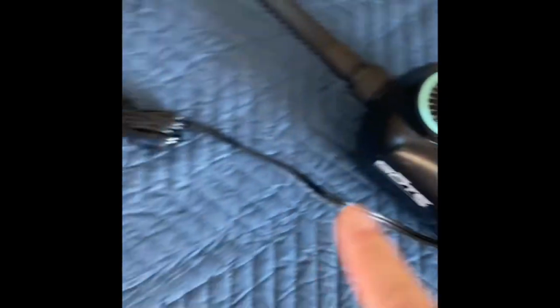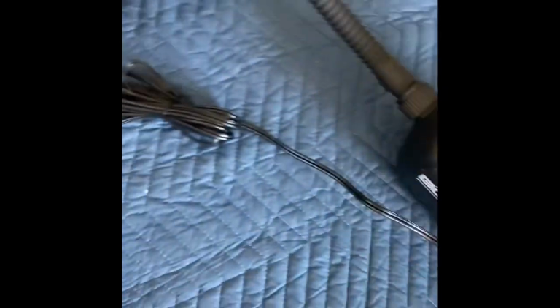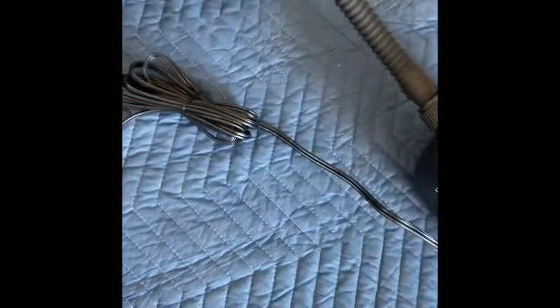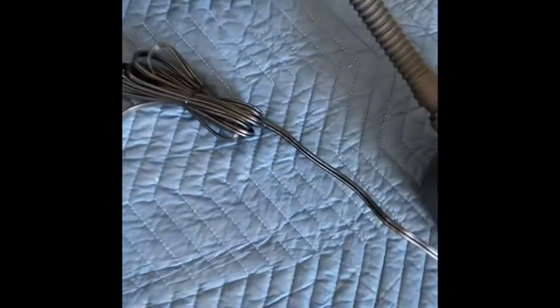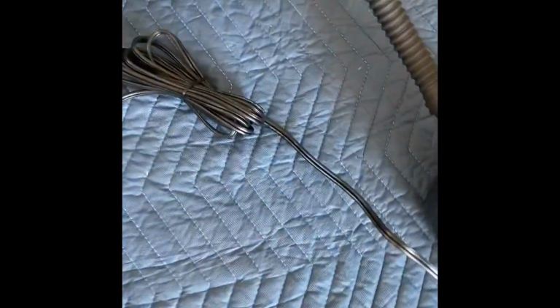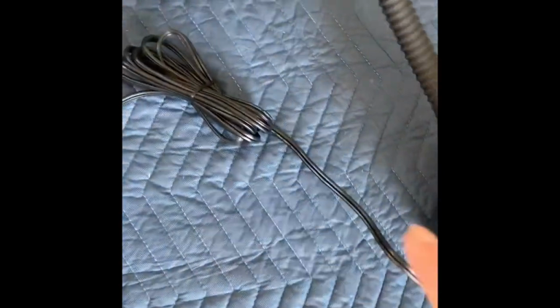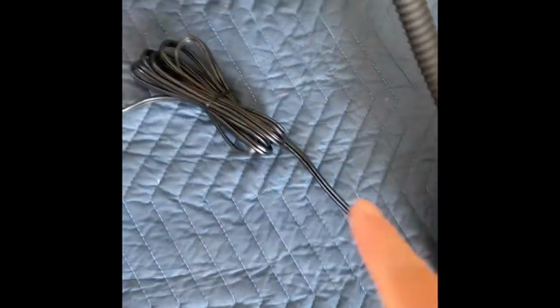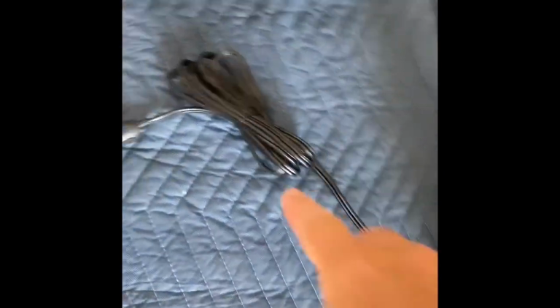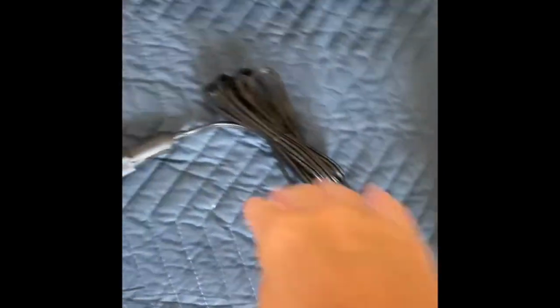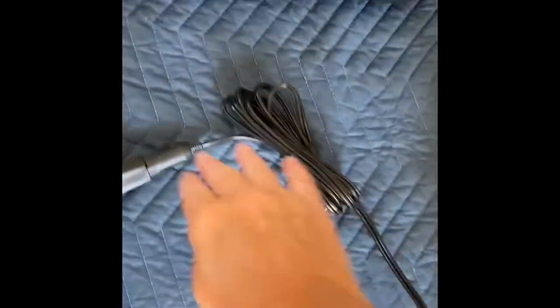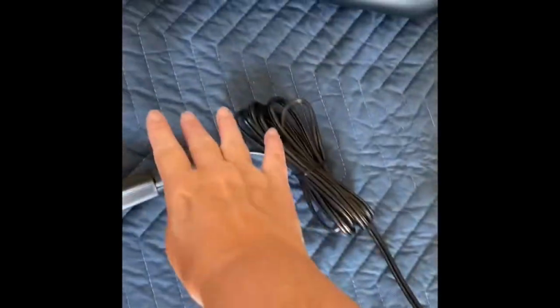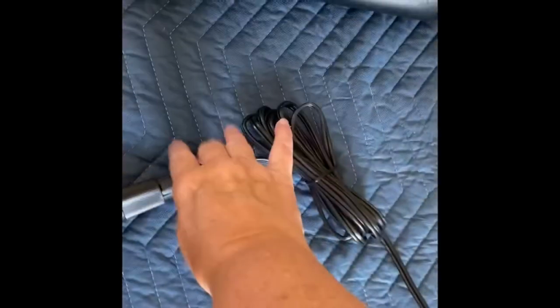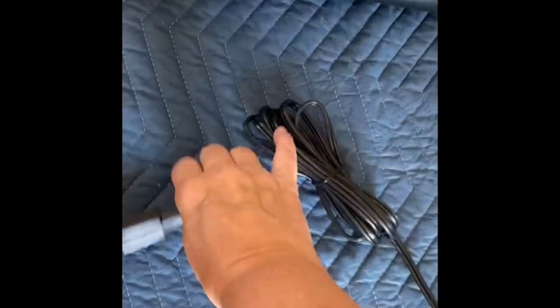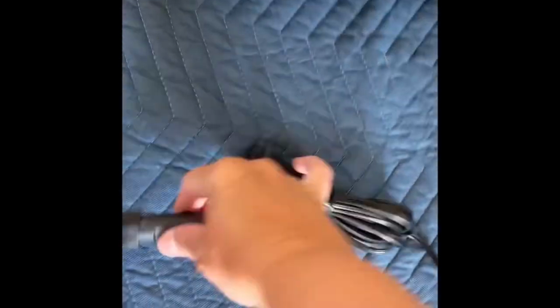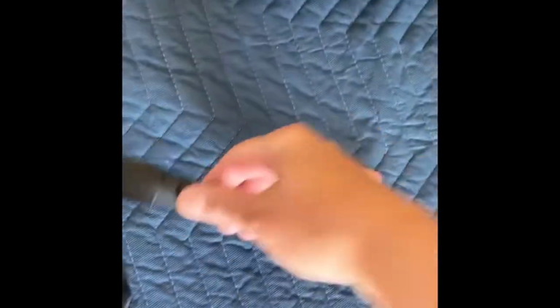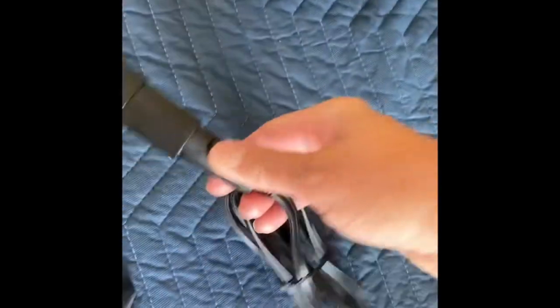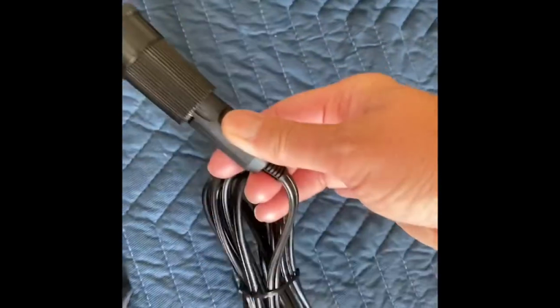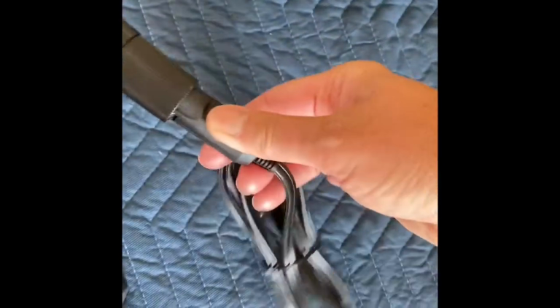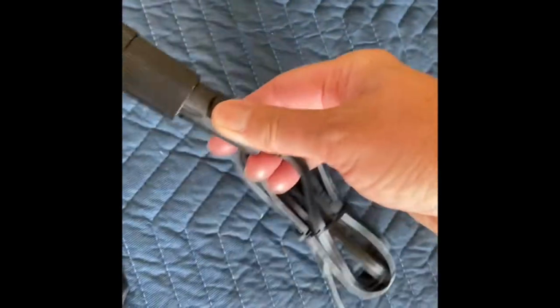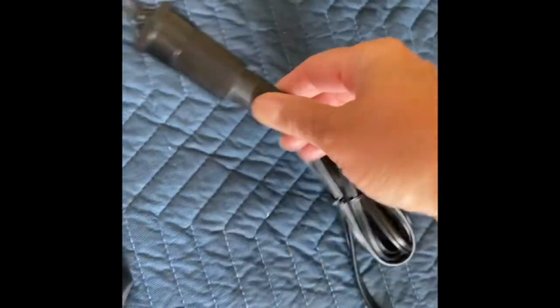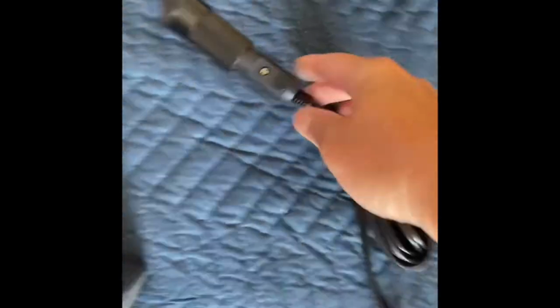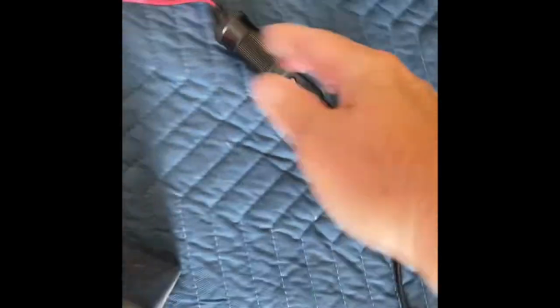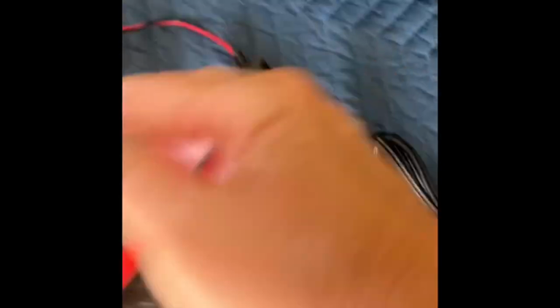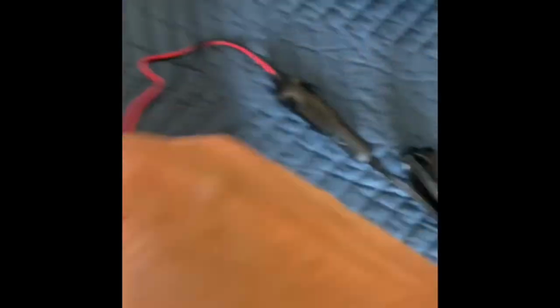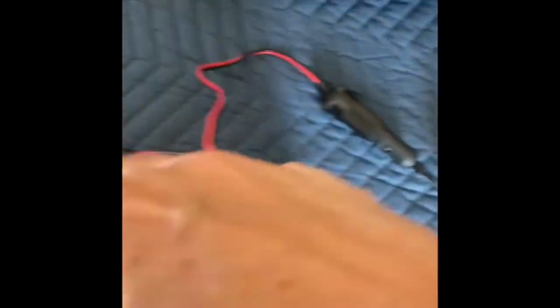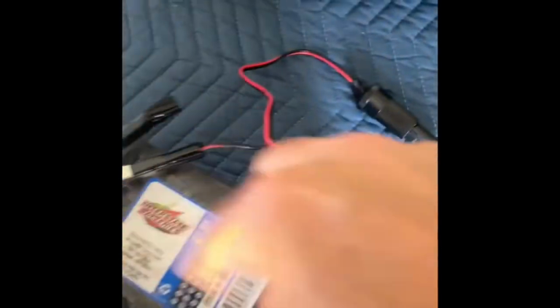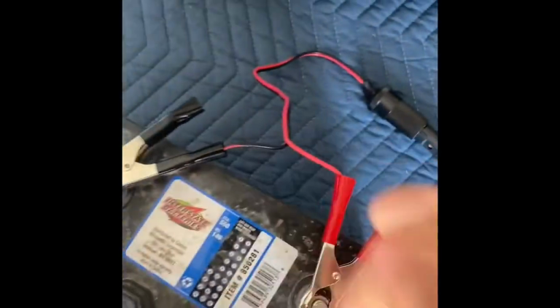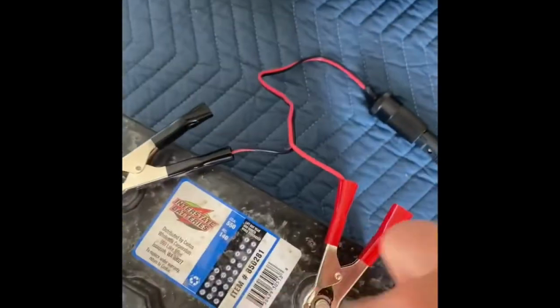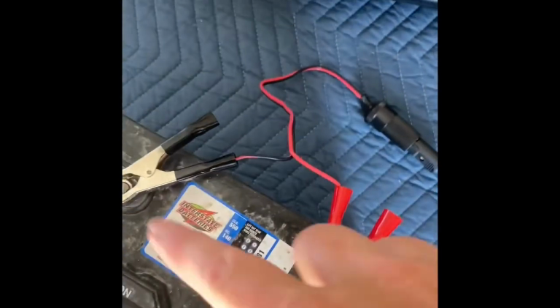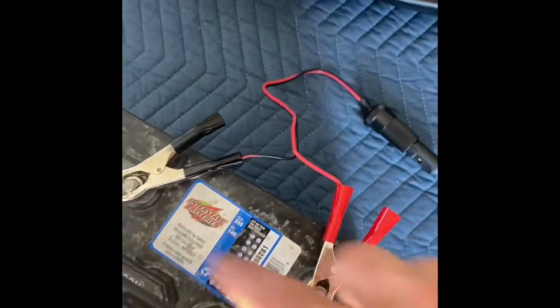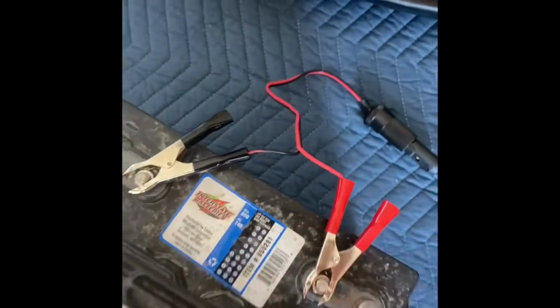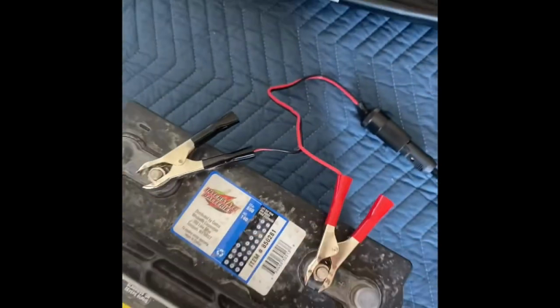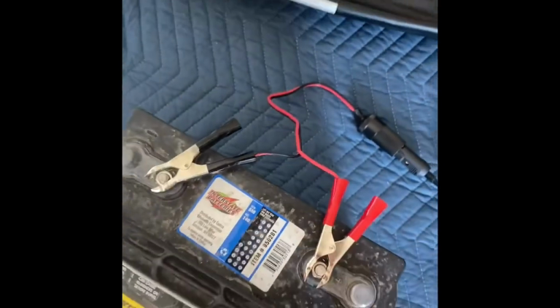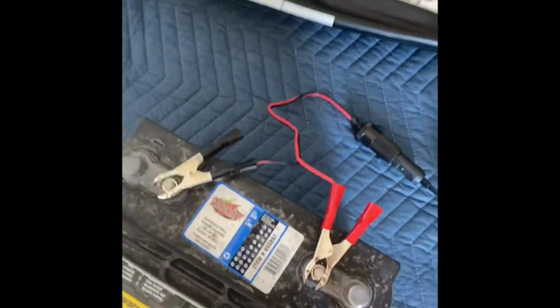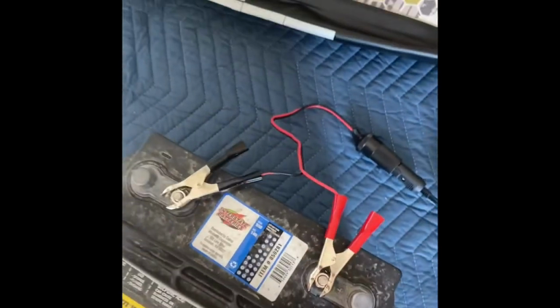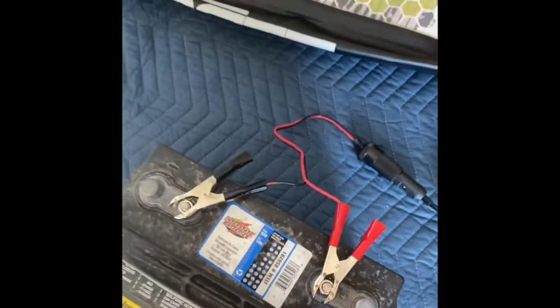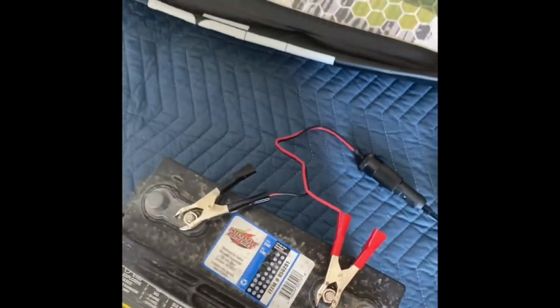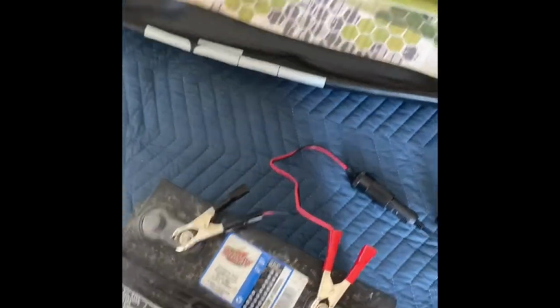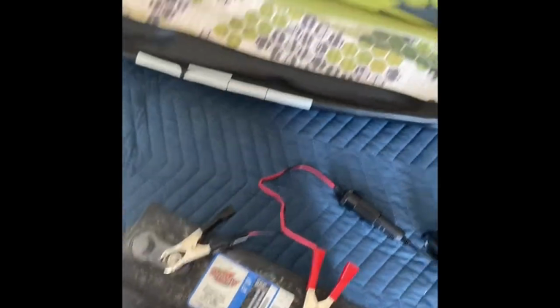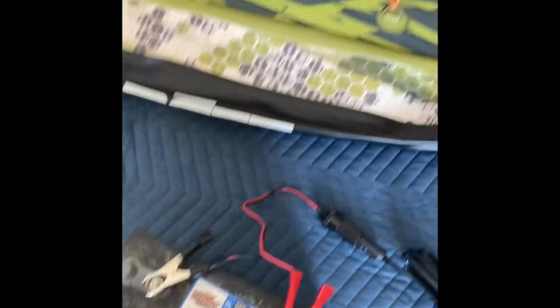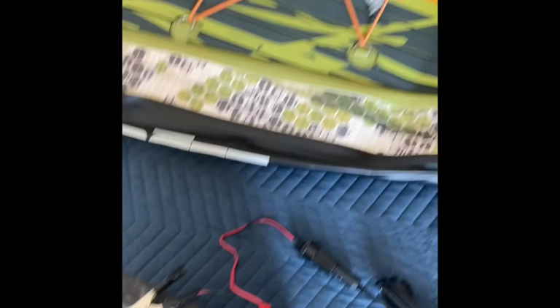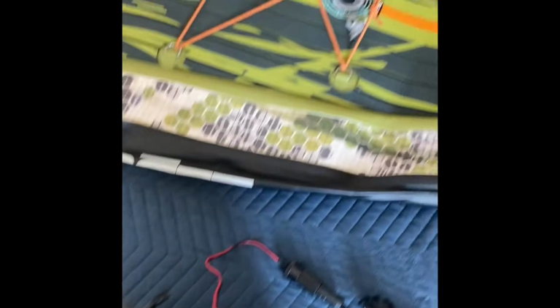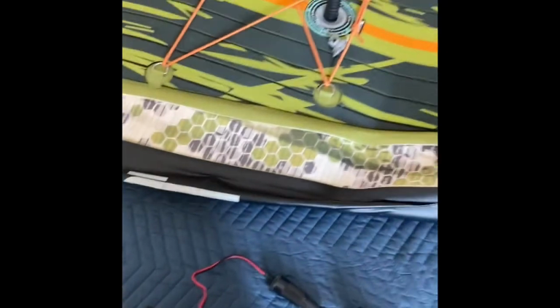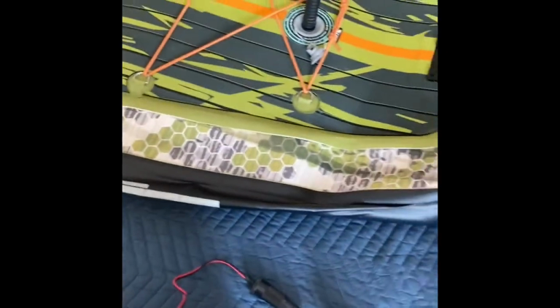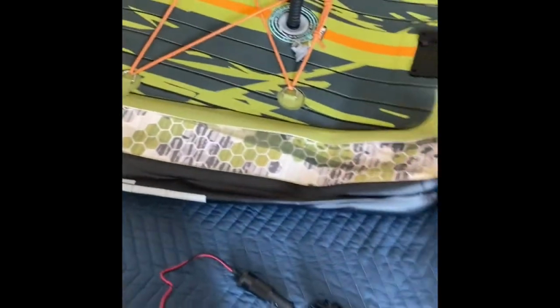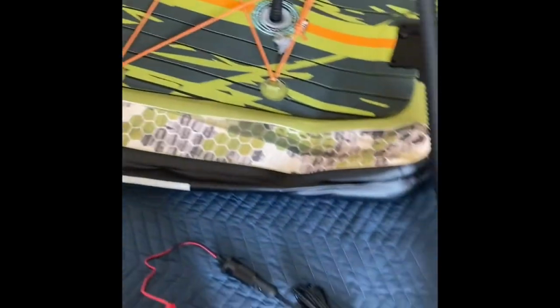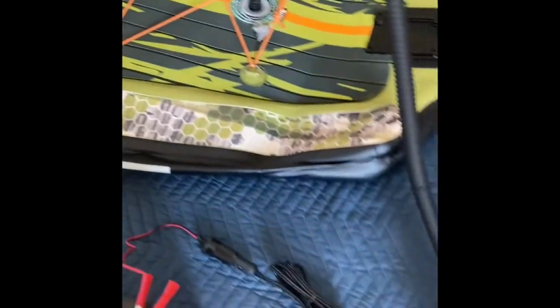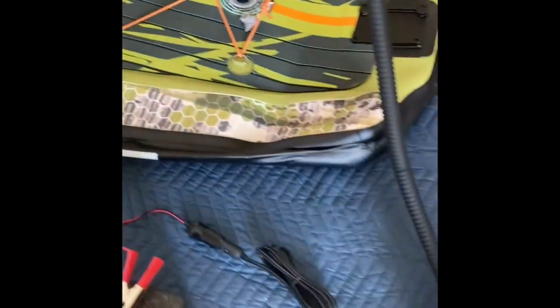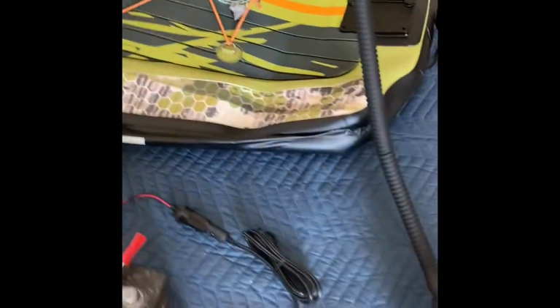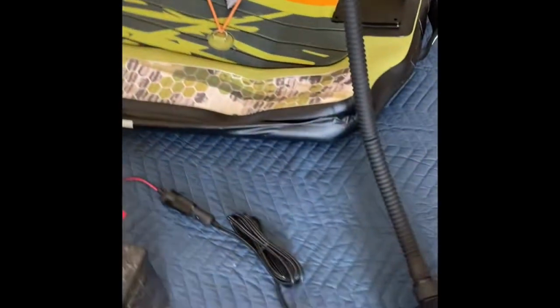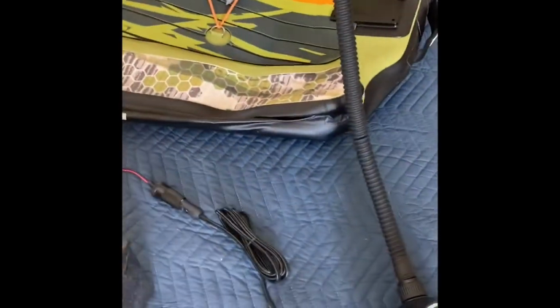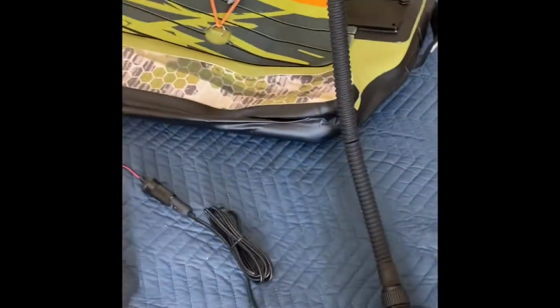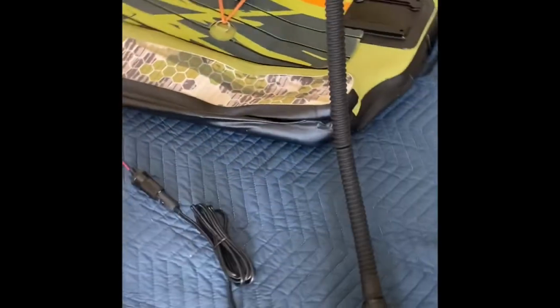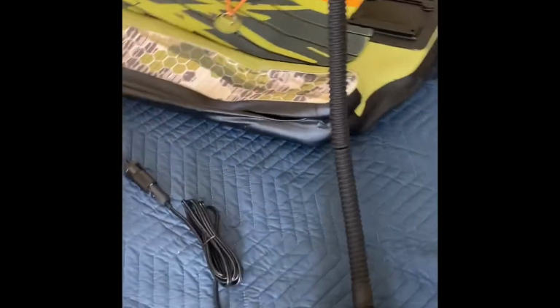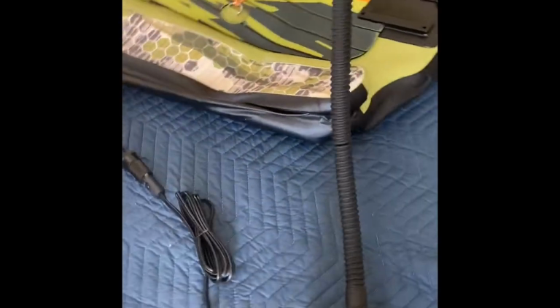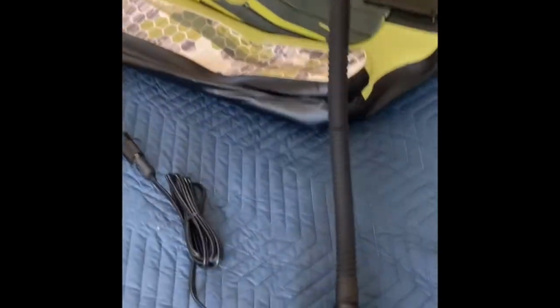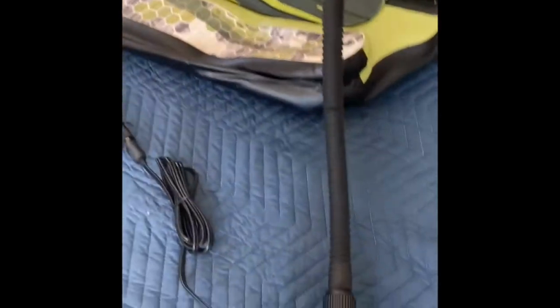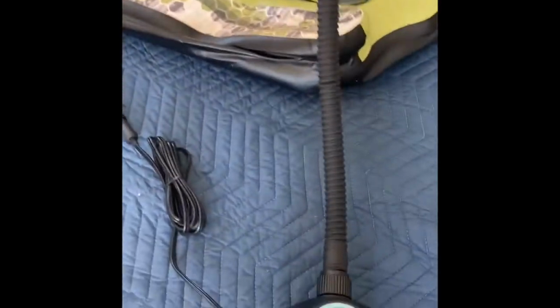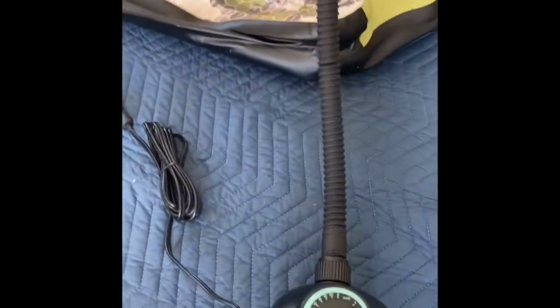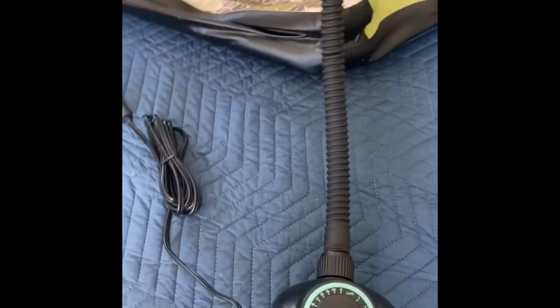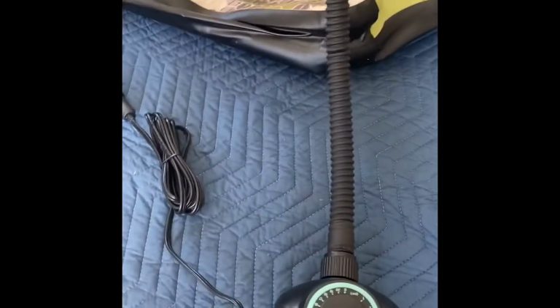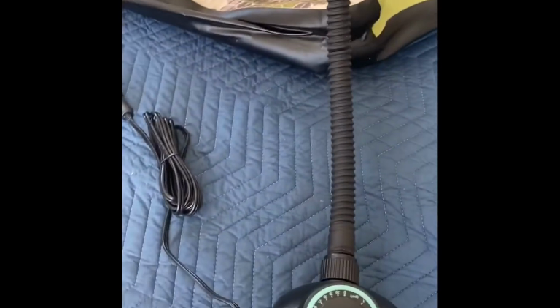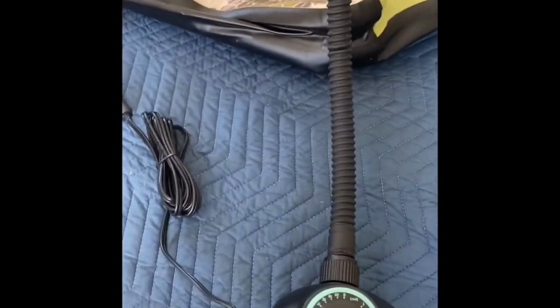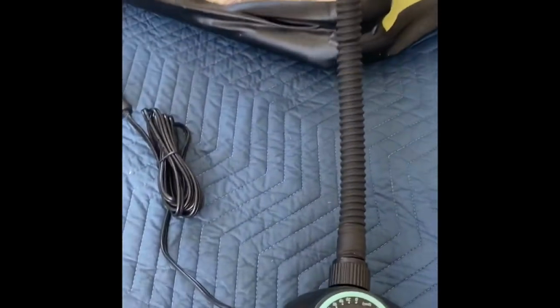I have it connected here to a car battery and I'm going to turn it on for the first time now.